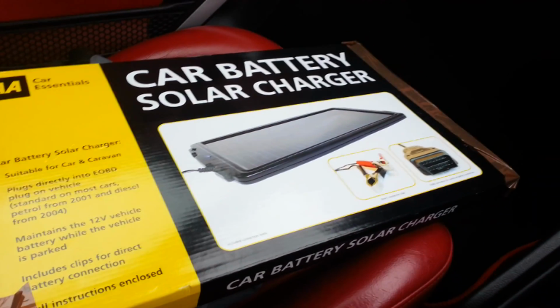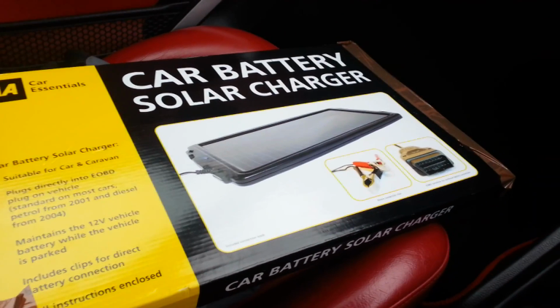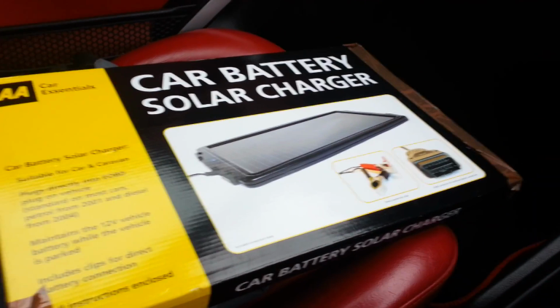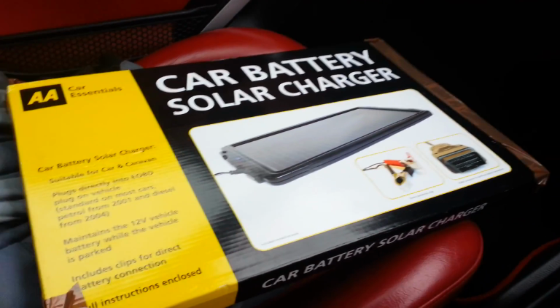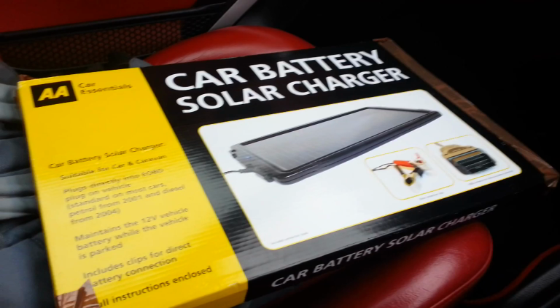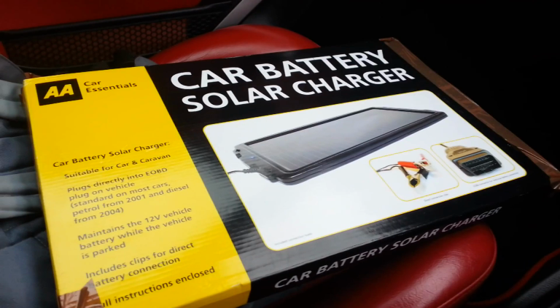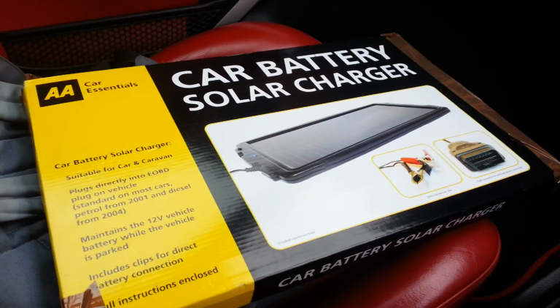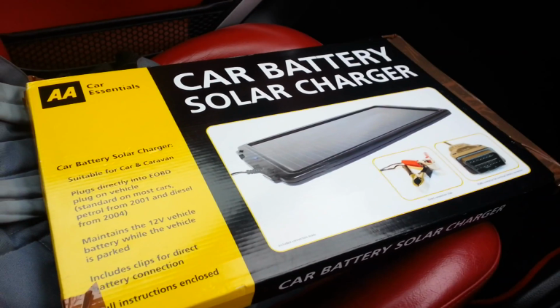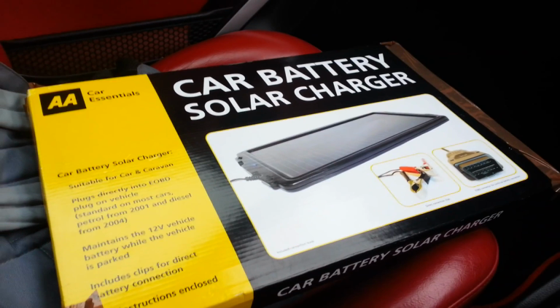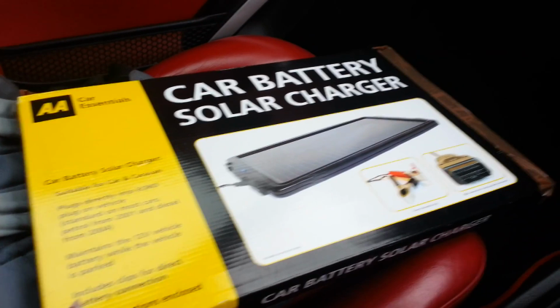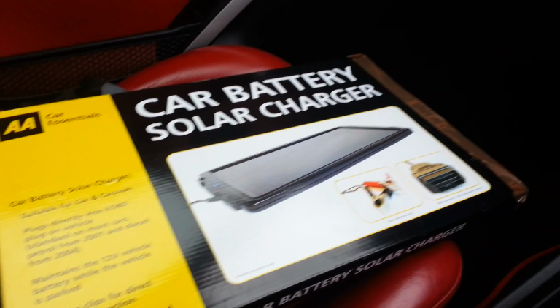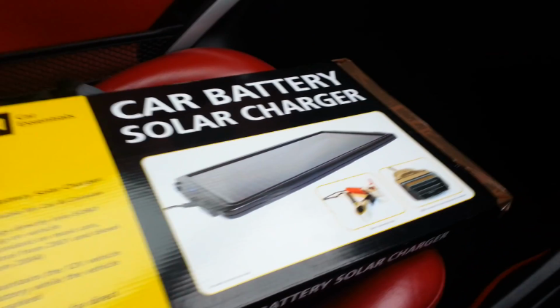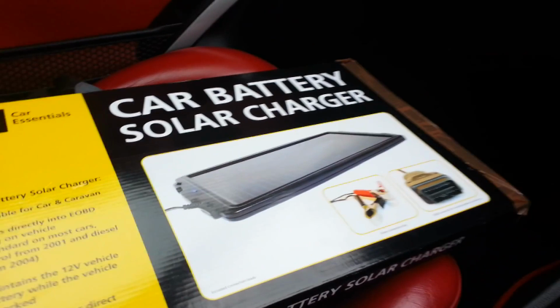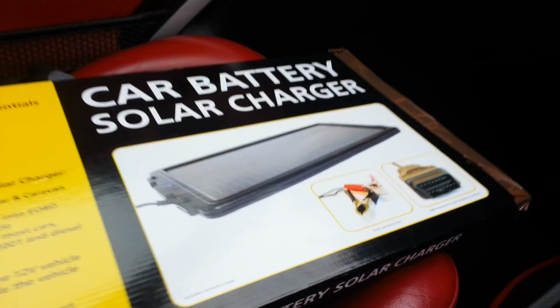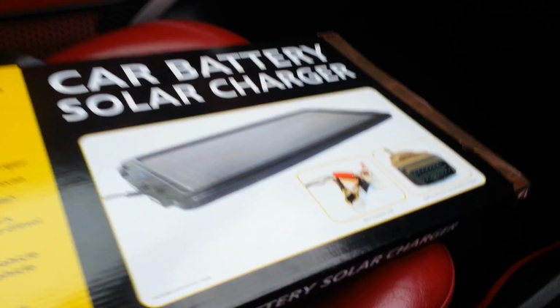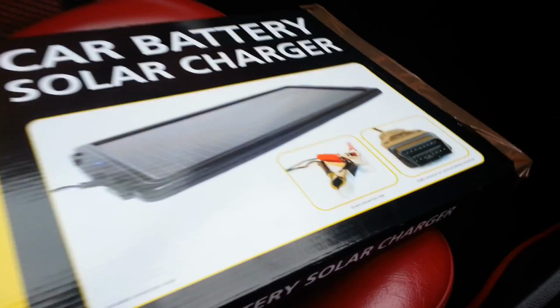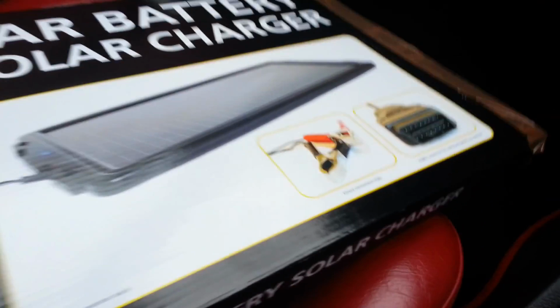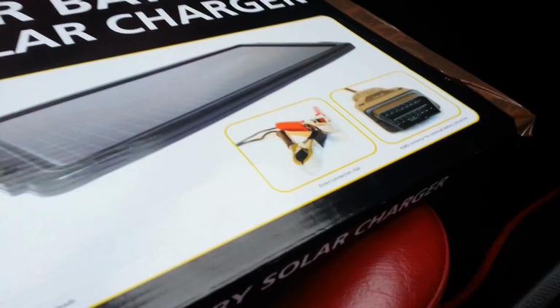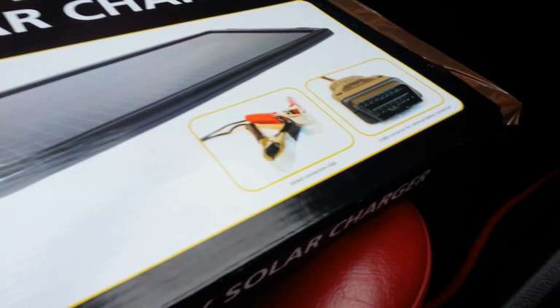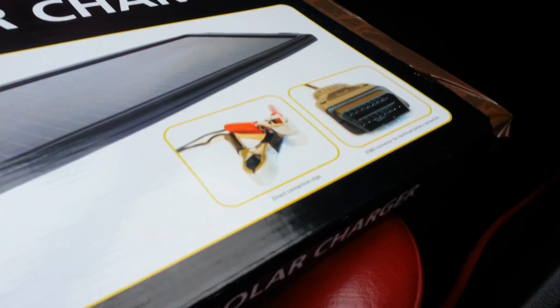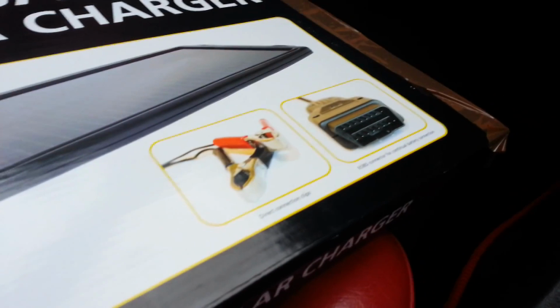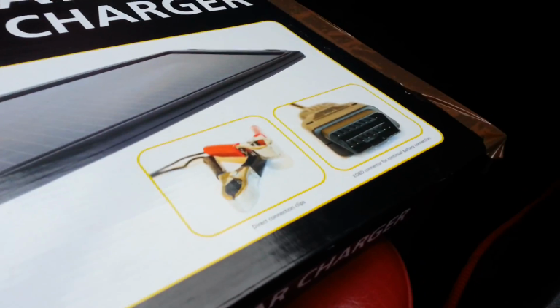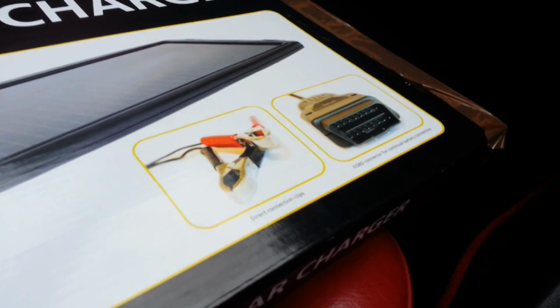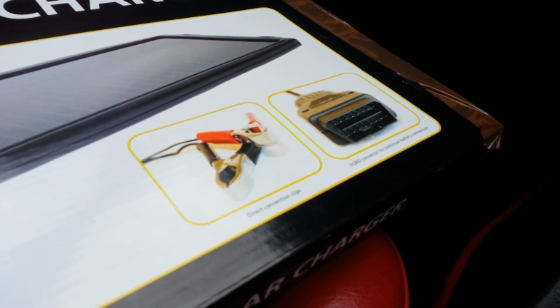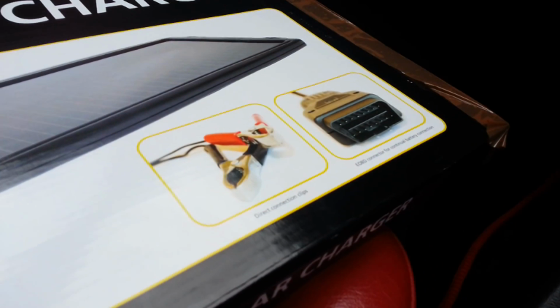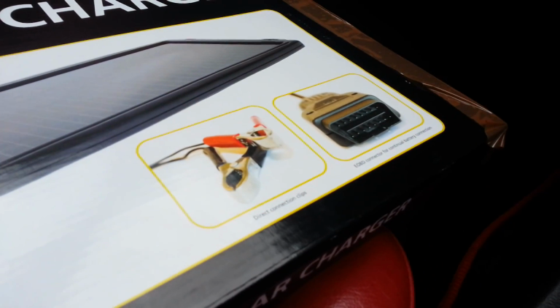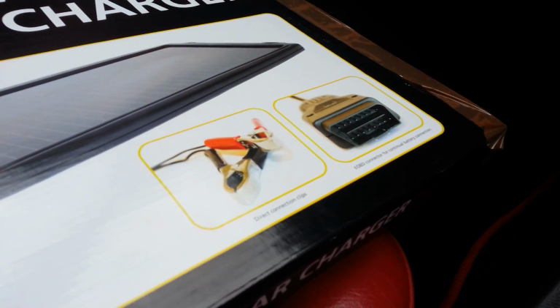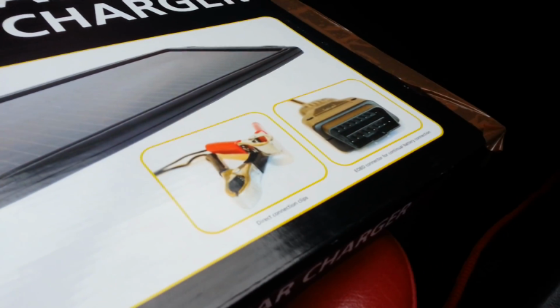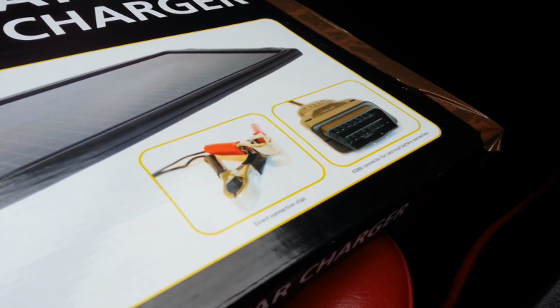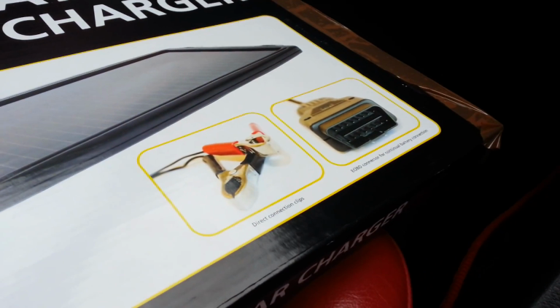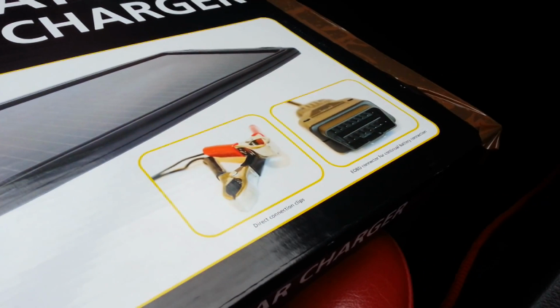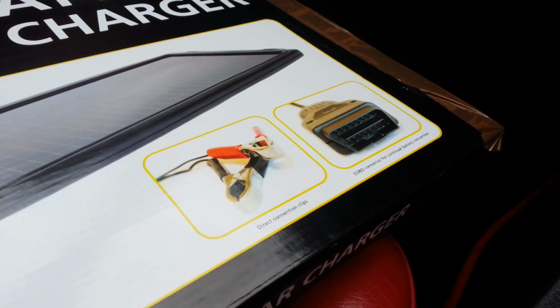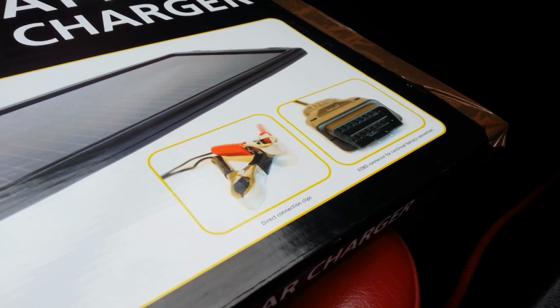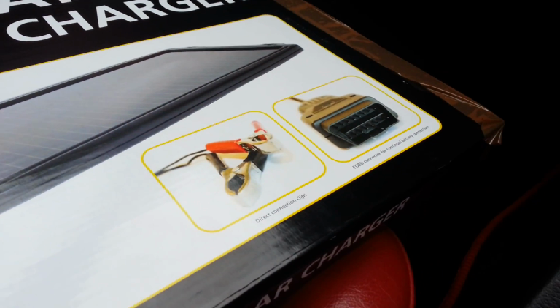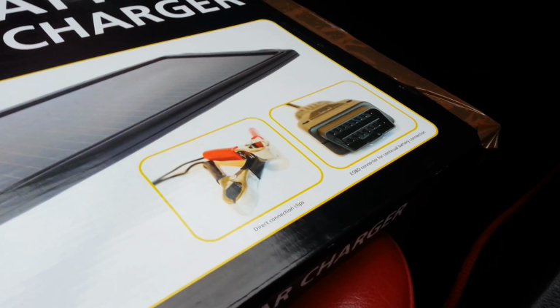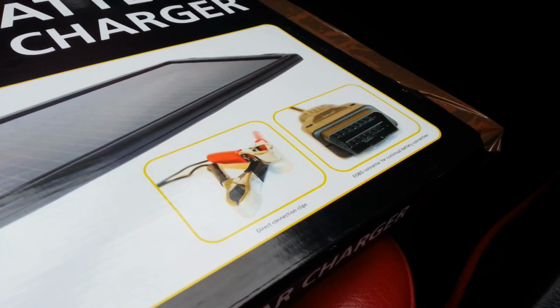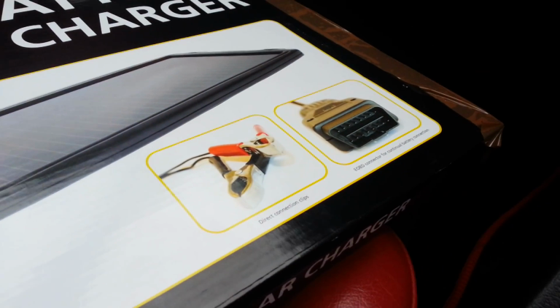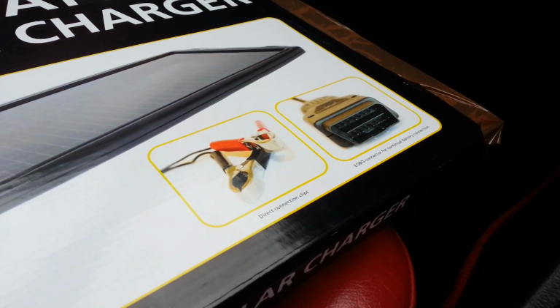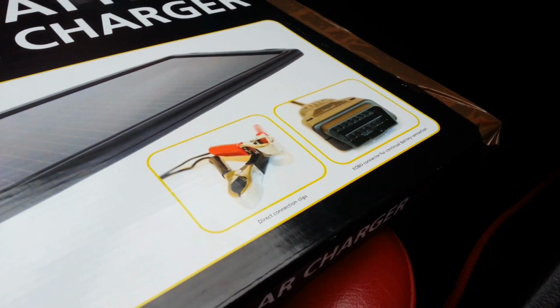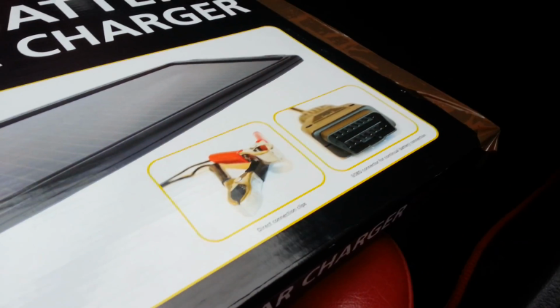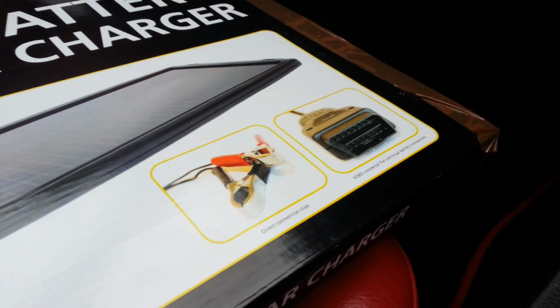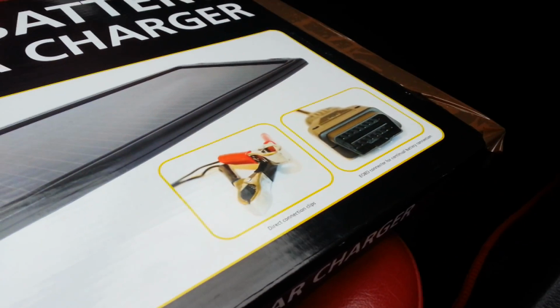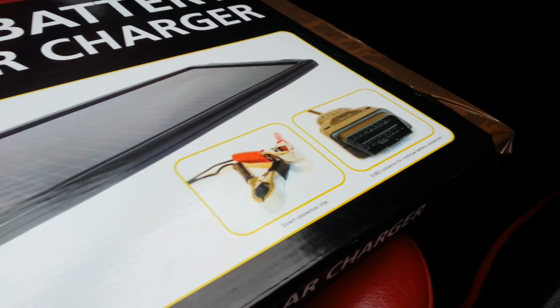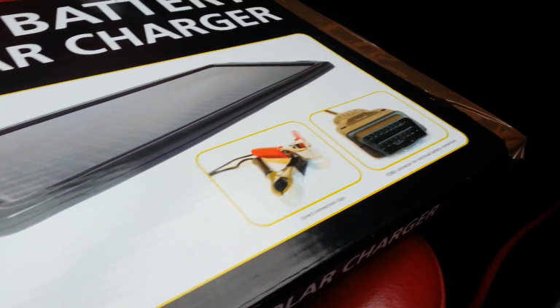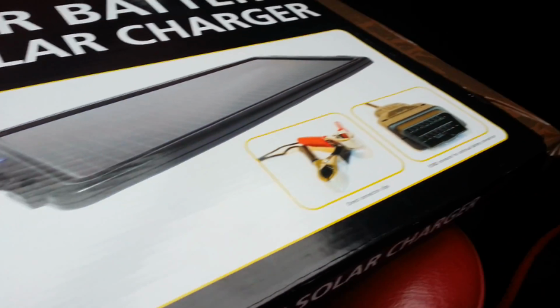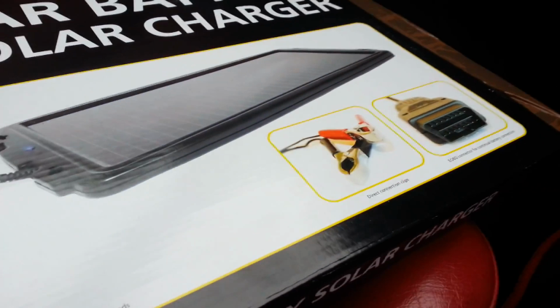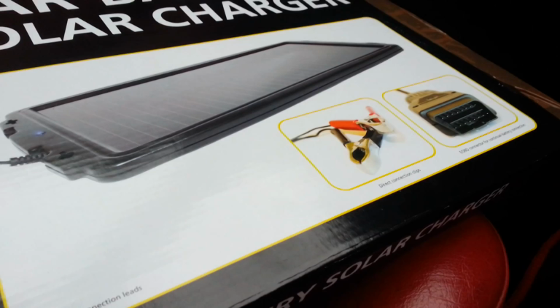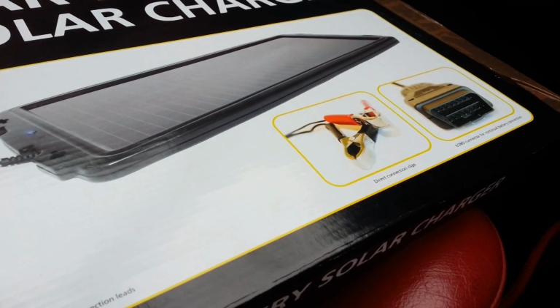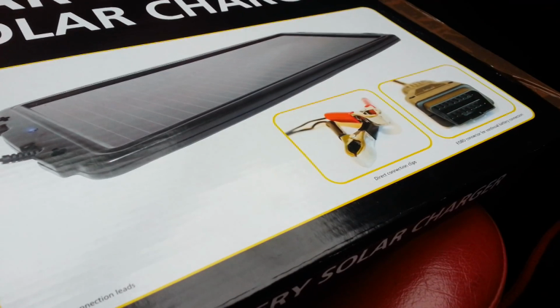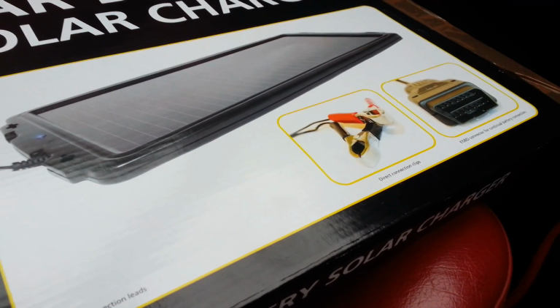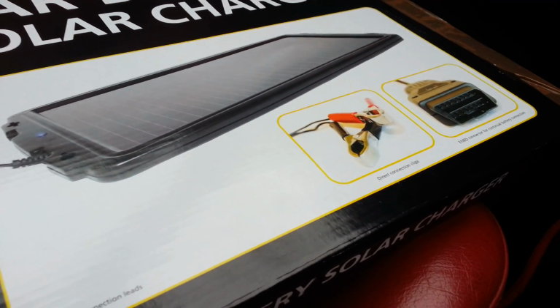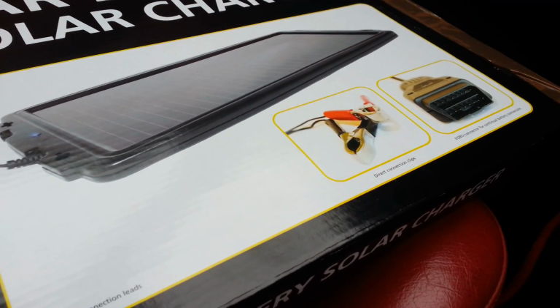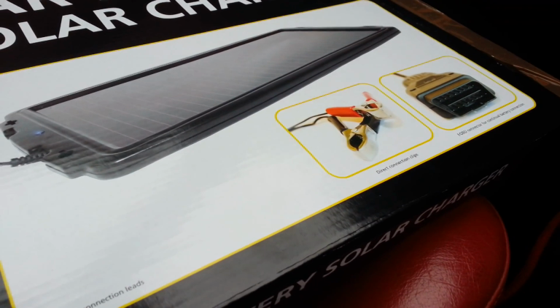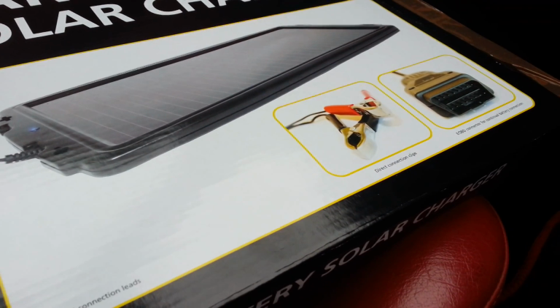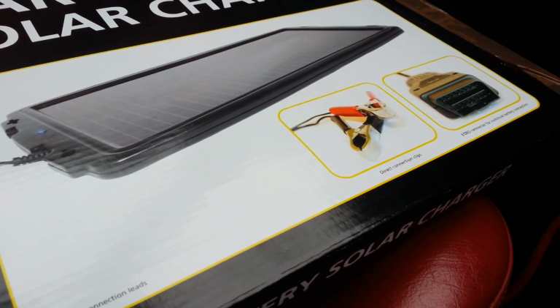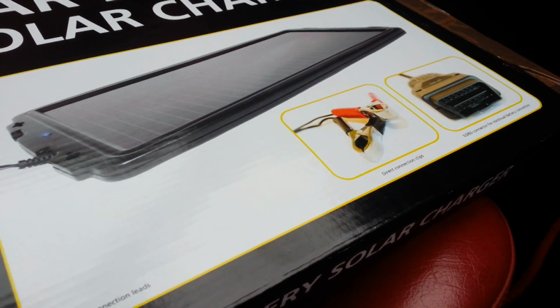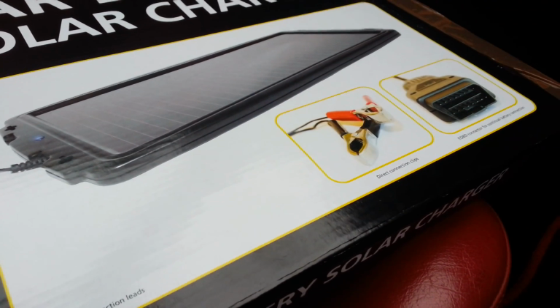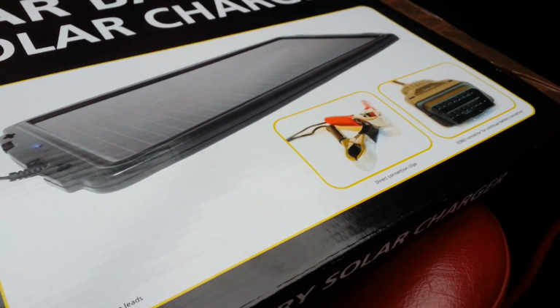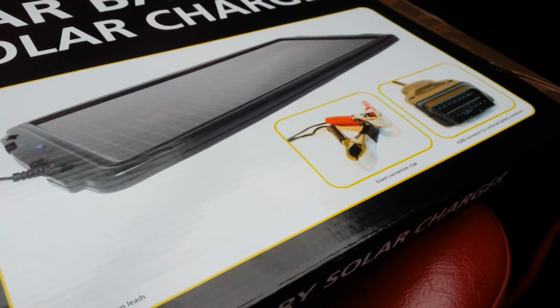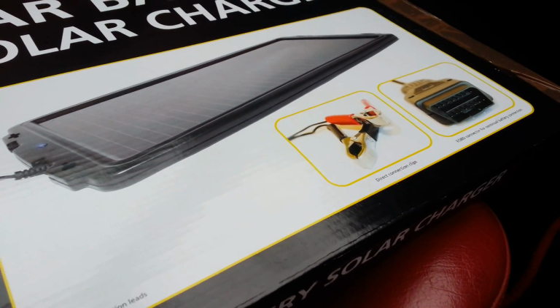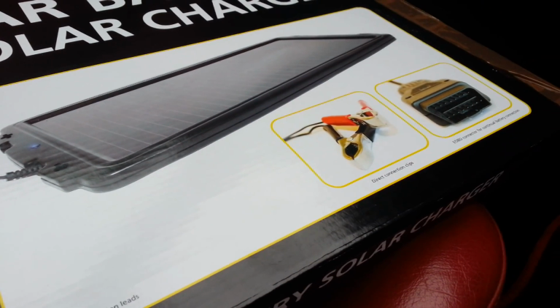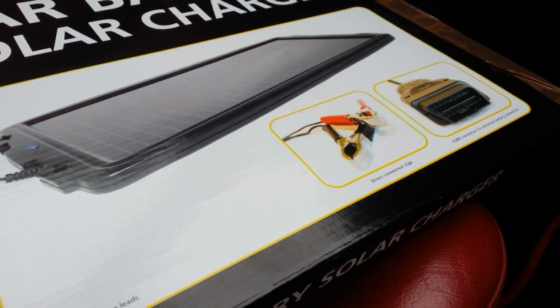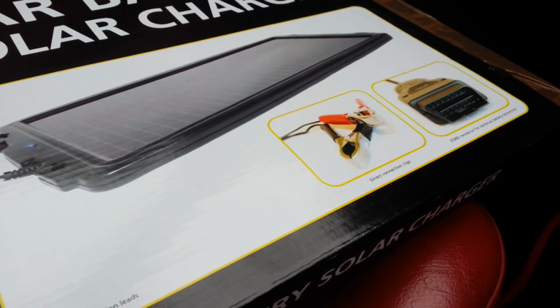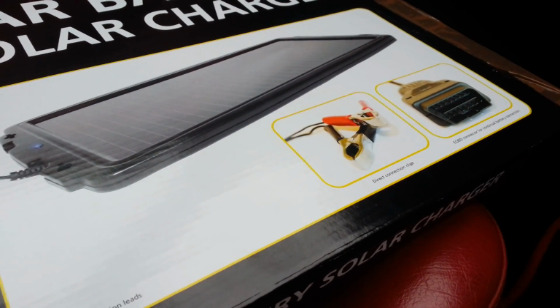The reason I bought this charger is that it comes with a plug for the OBD2 socket, so you don't need to mess around with running wires through the engine bay.